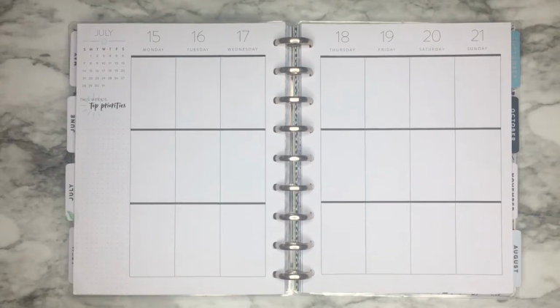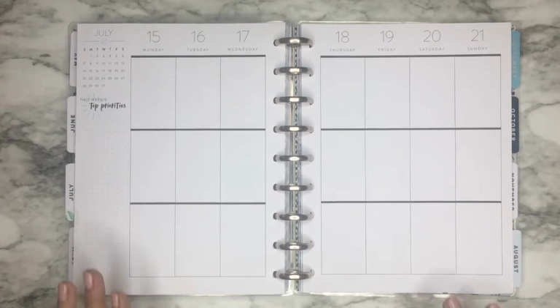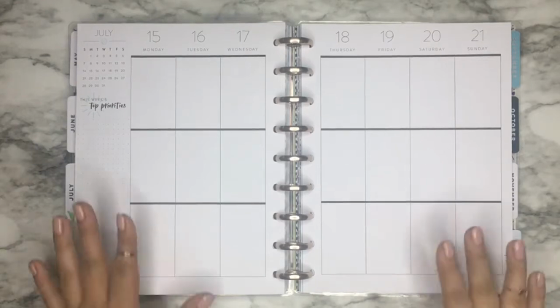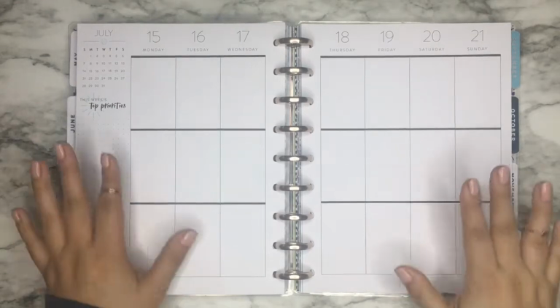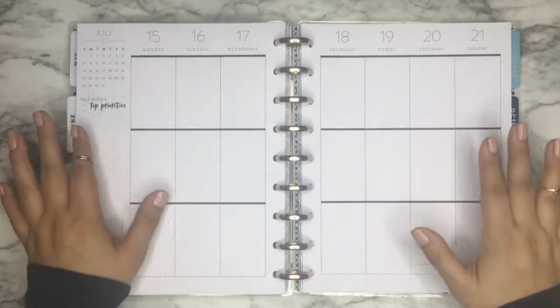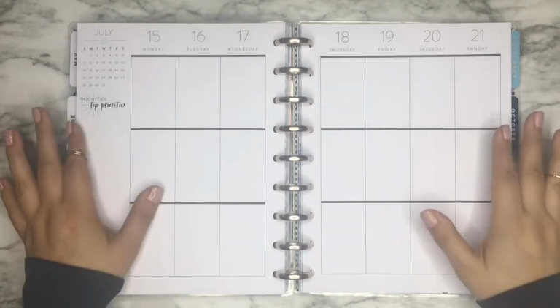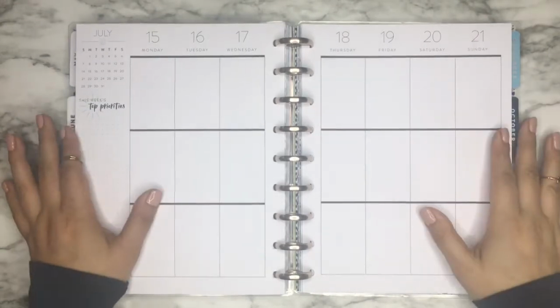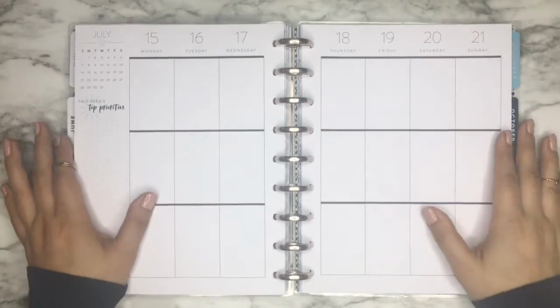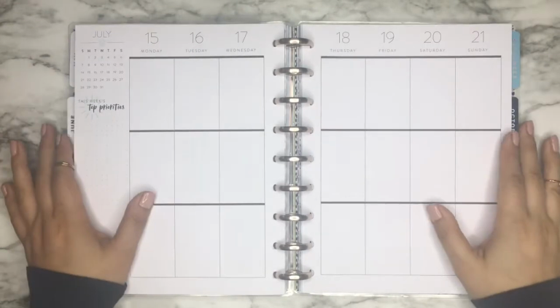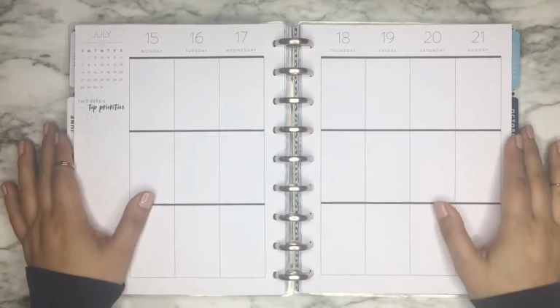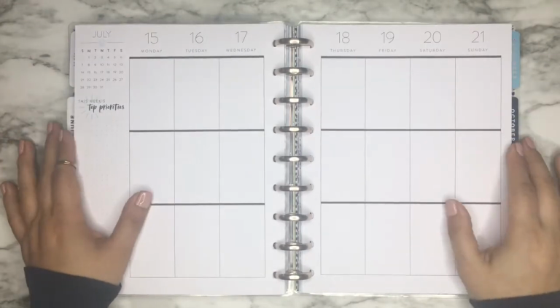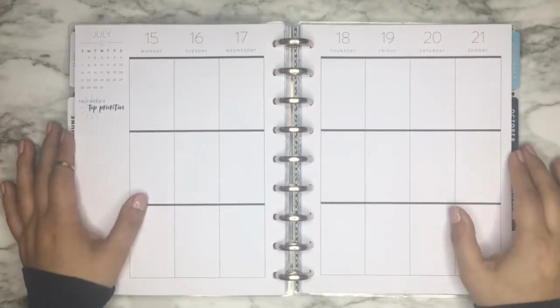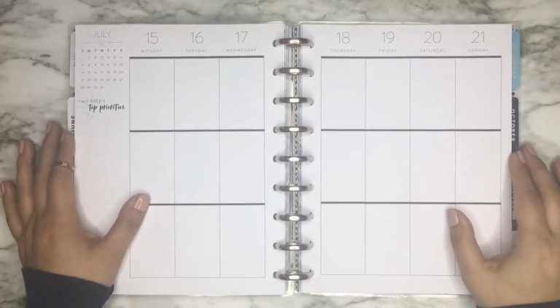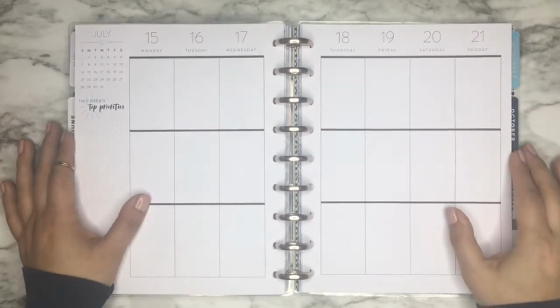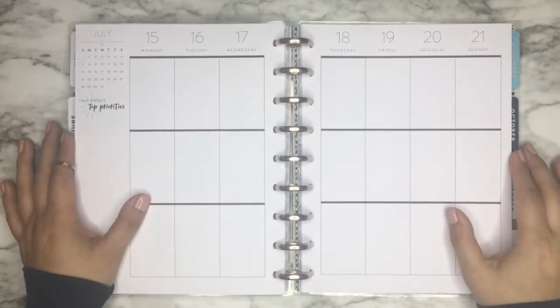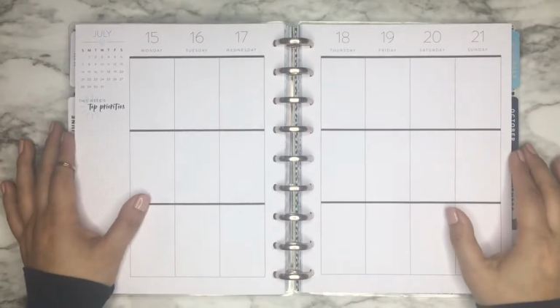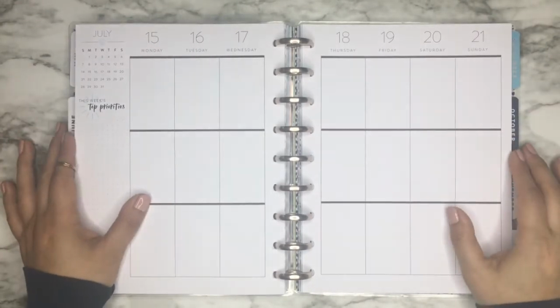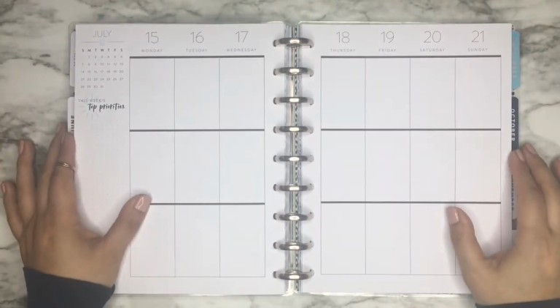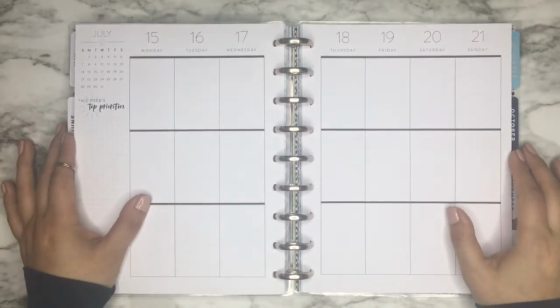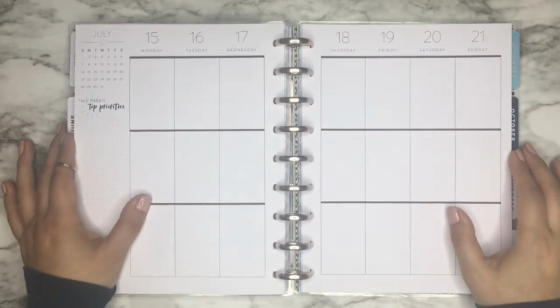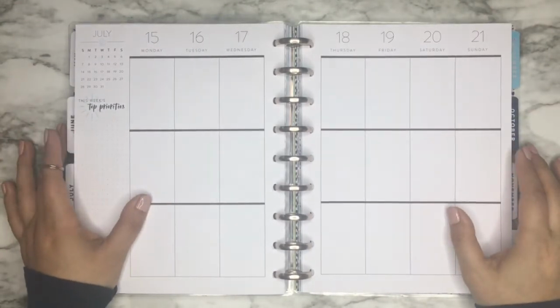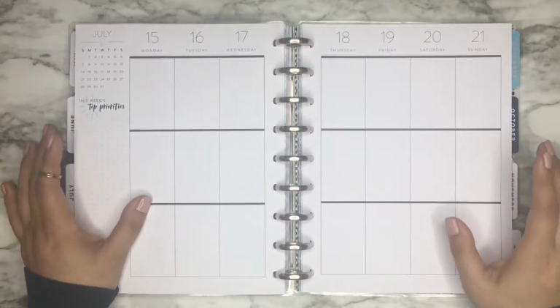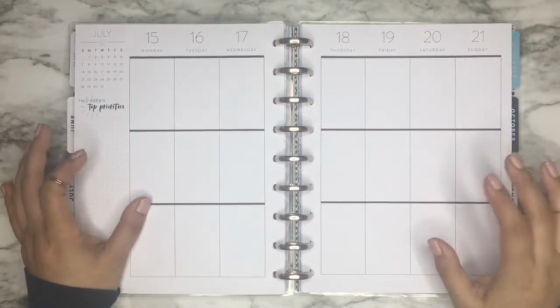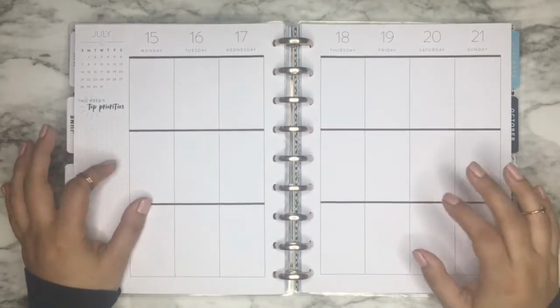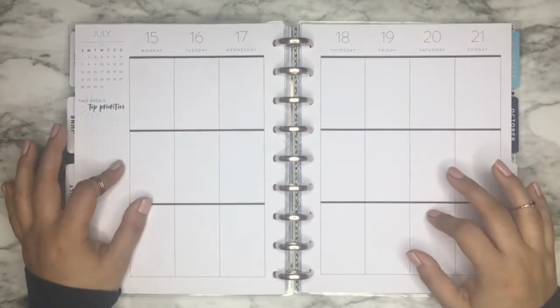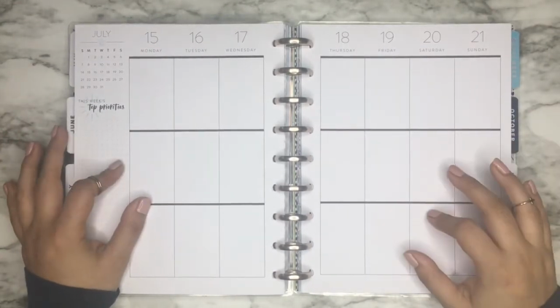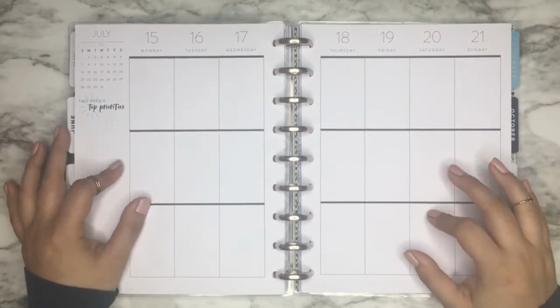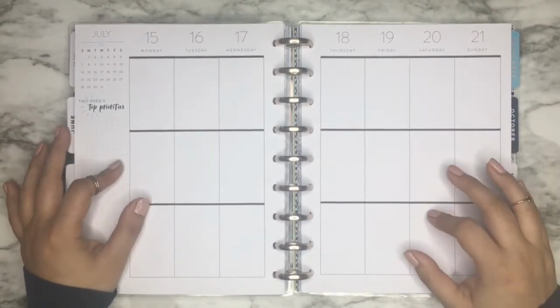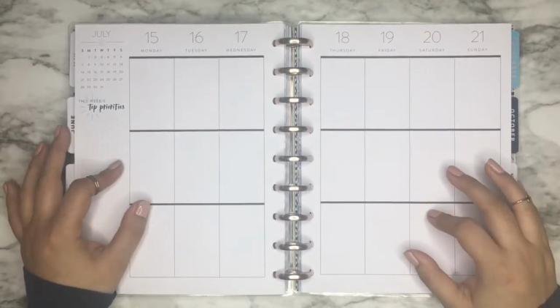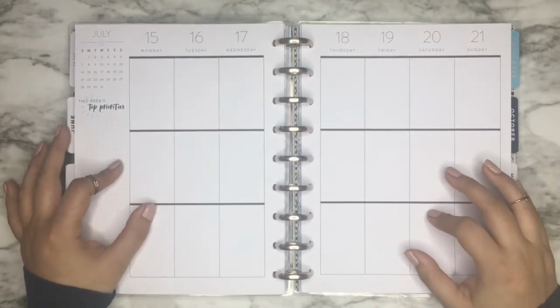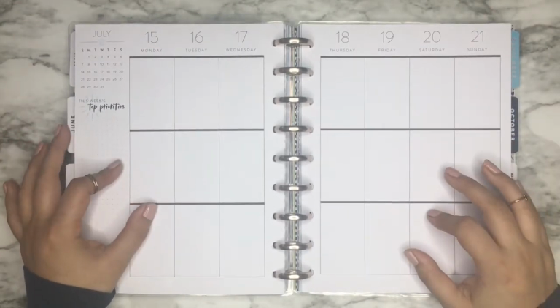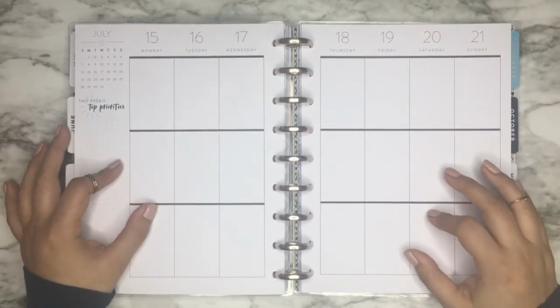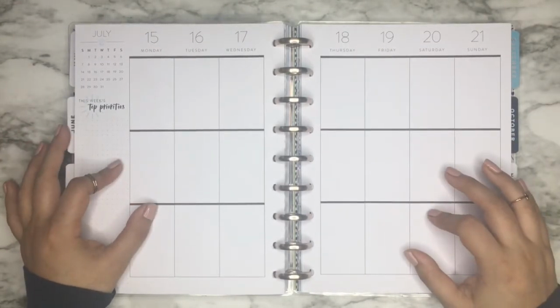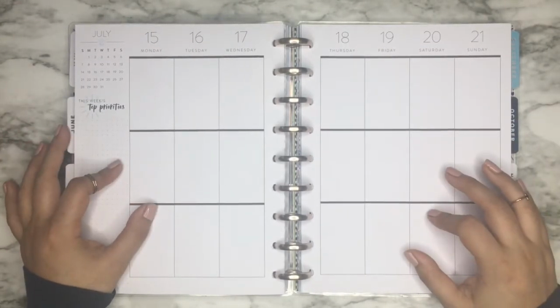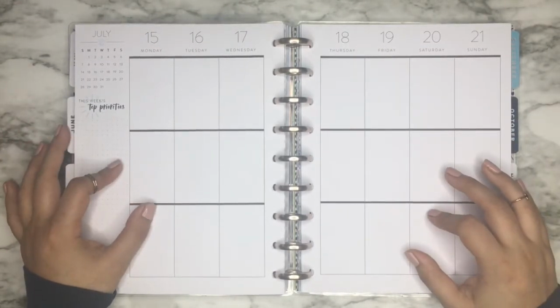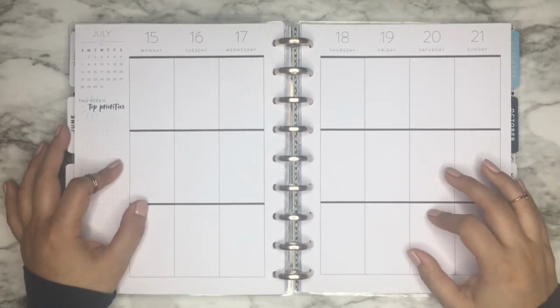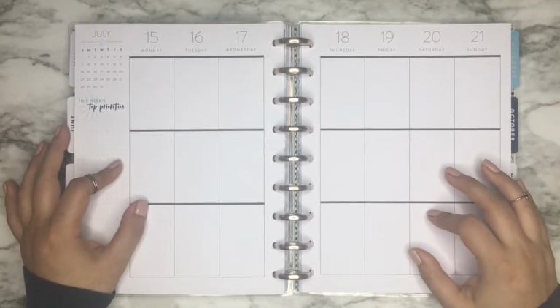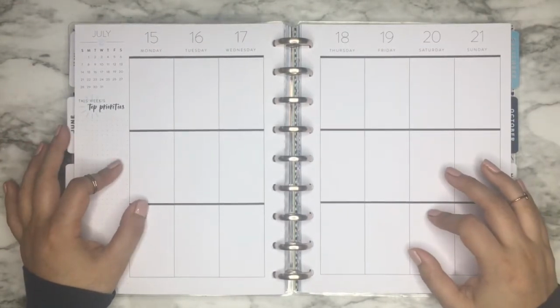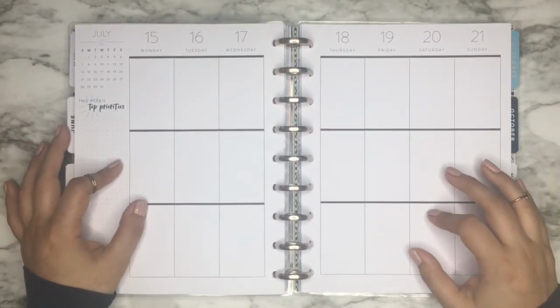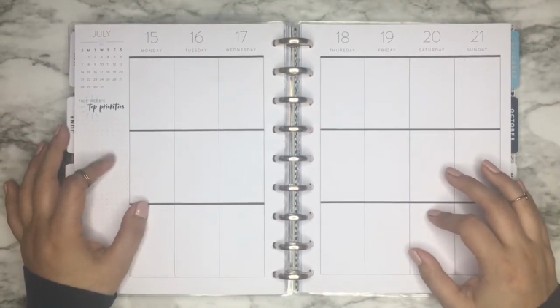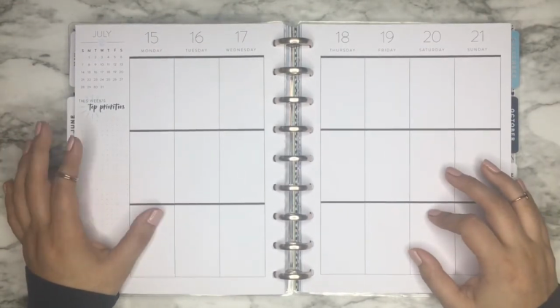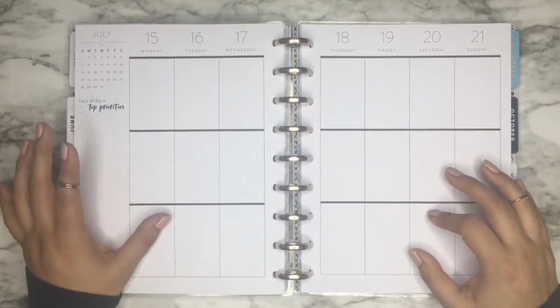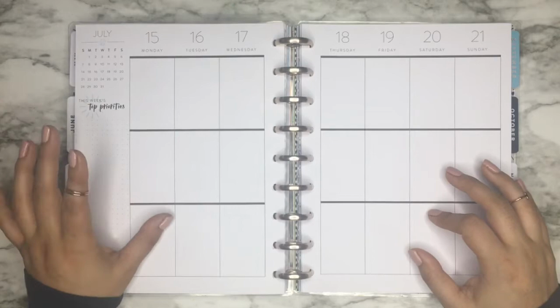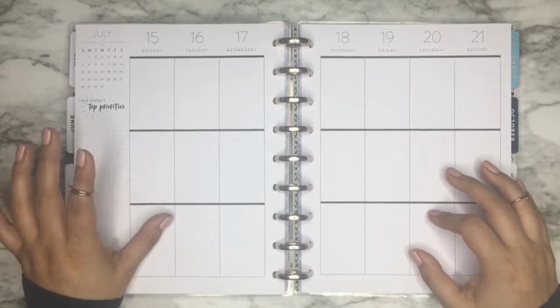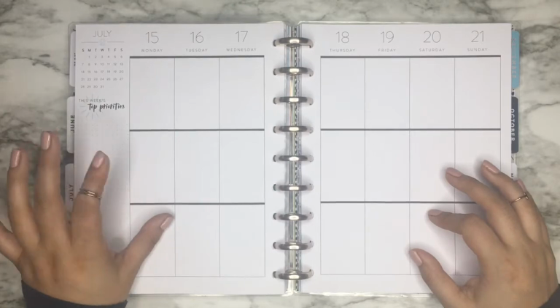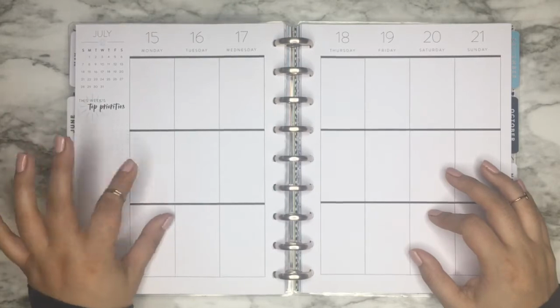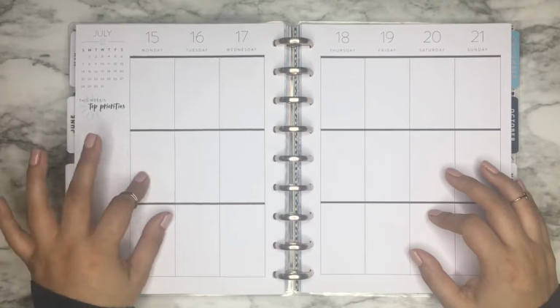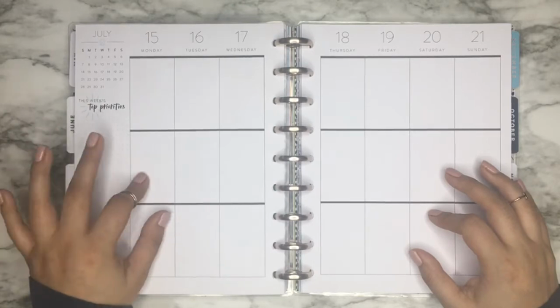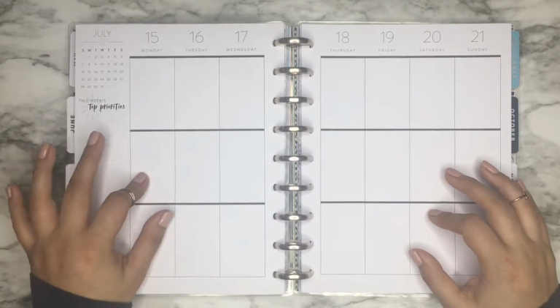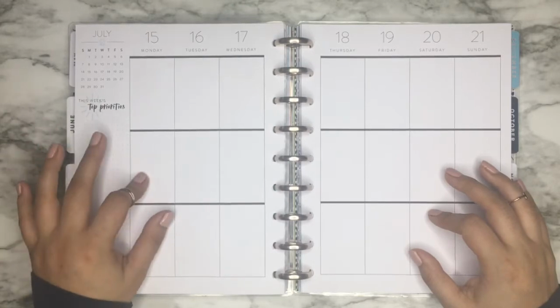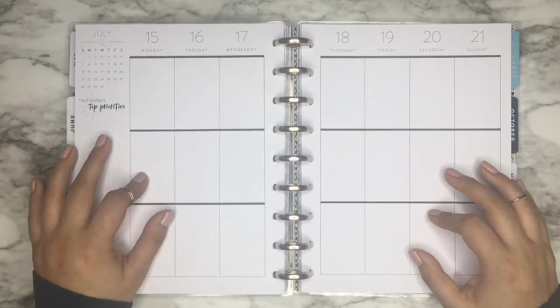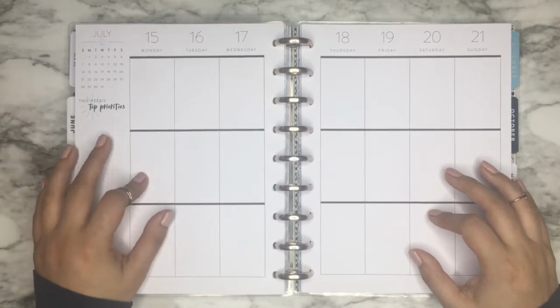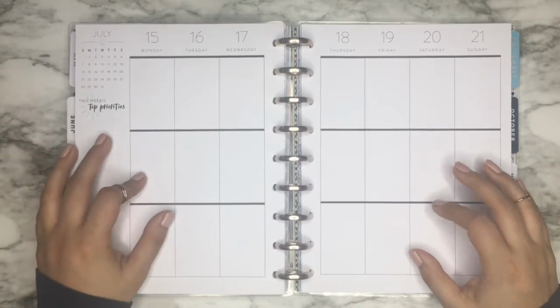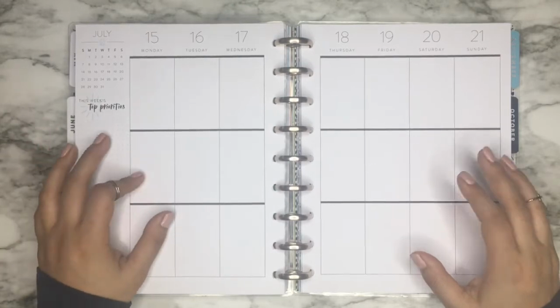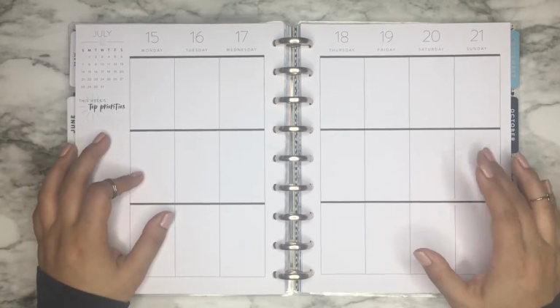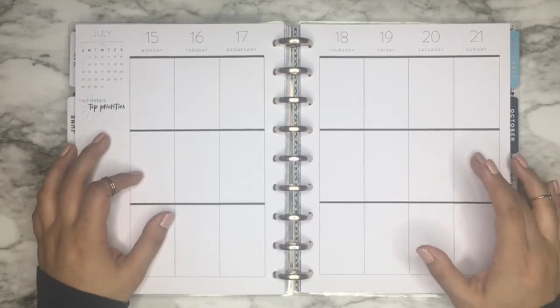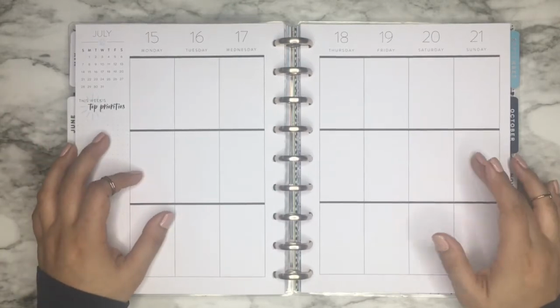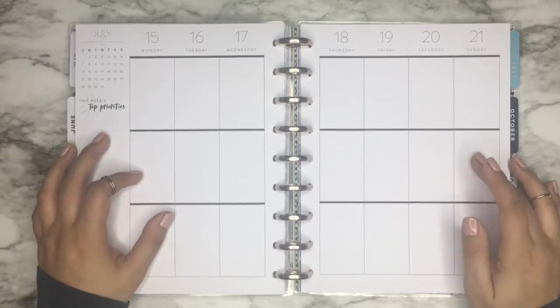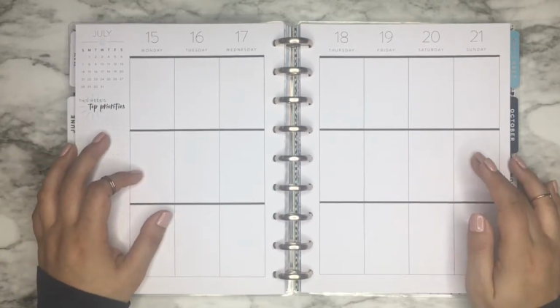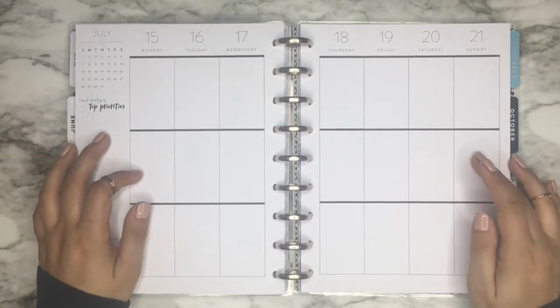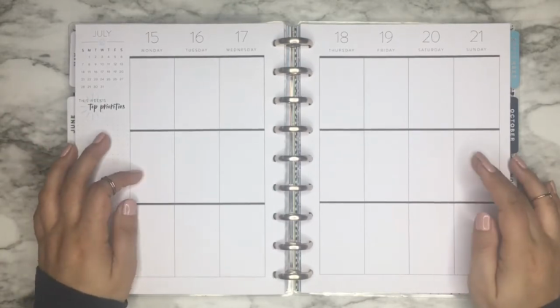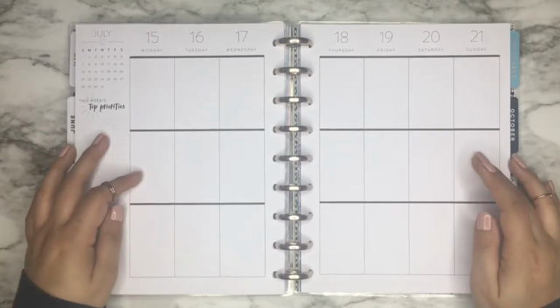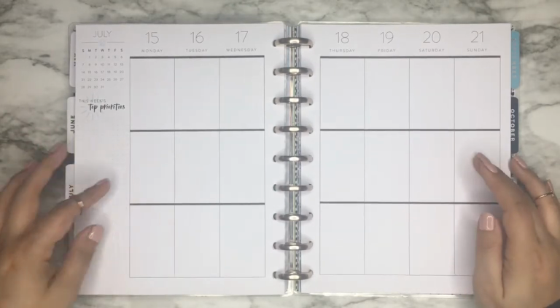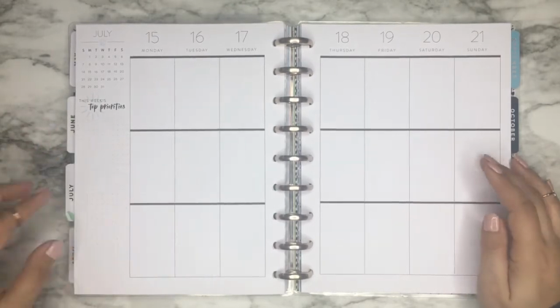Hi everyone, it's Desiree from Happy to Plan. Today I'm going to be planning in my Classic Happy Planner for the week of July 15th through the 21st.